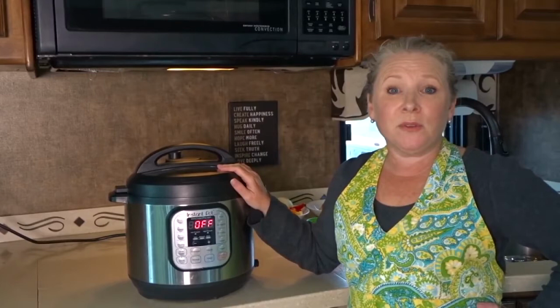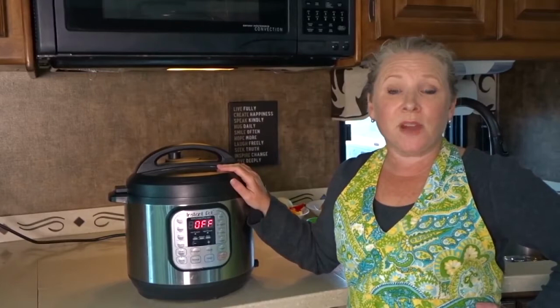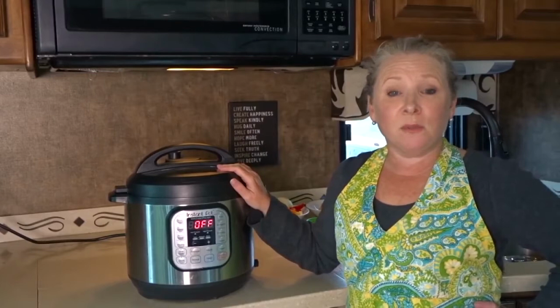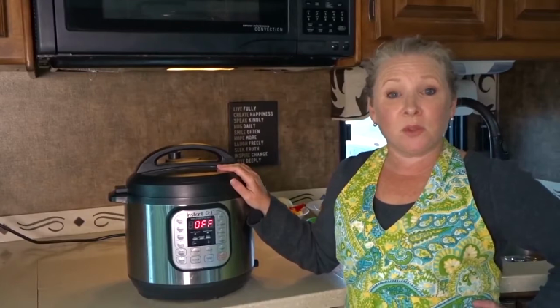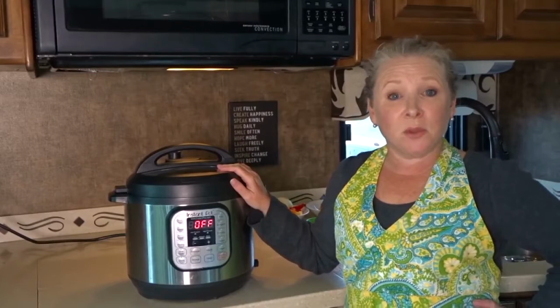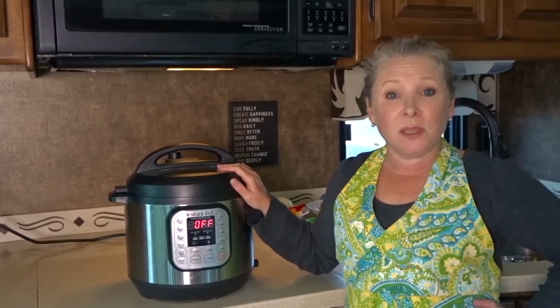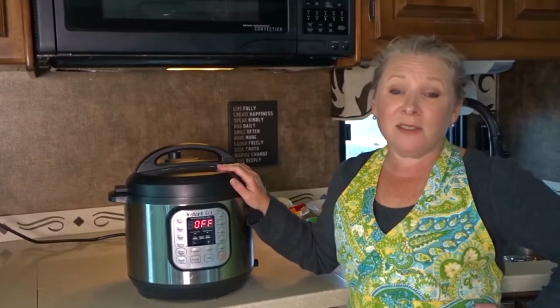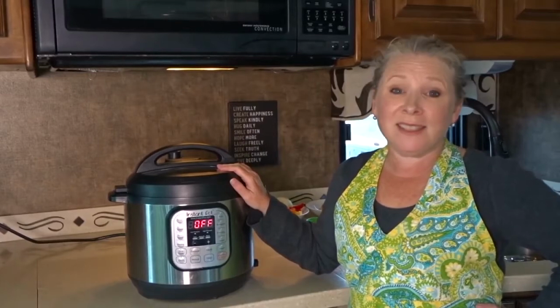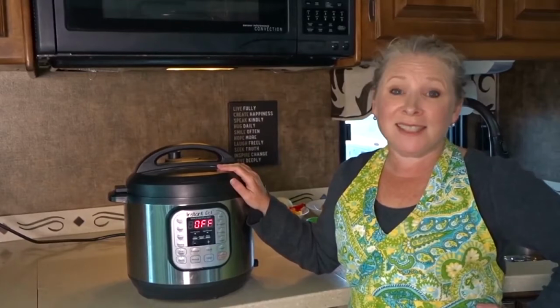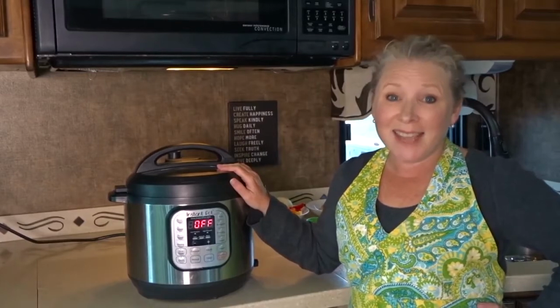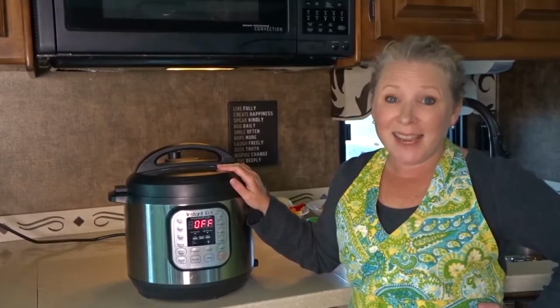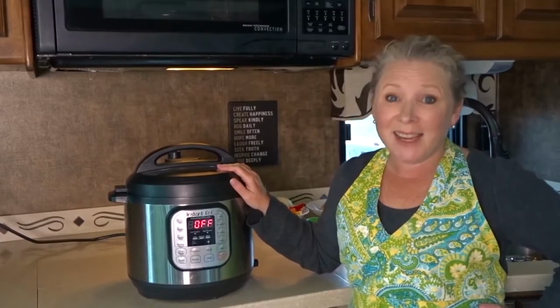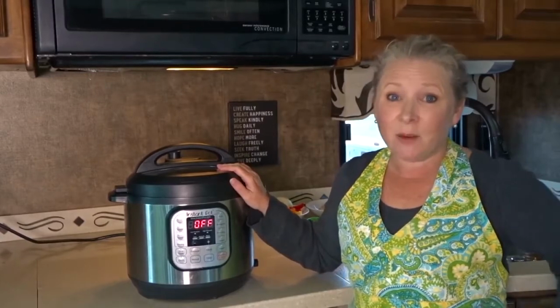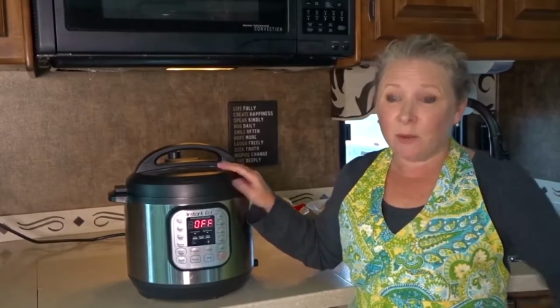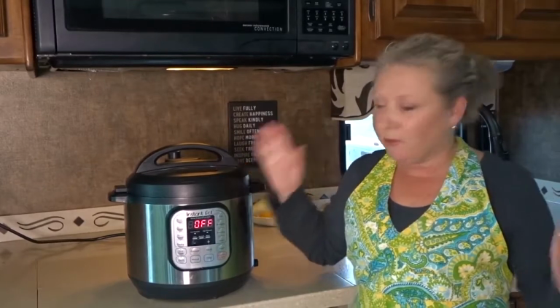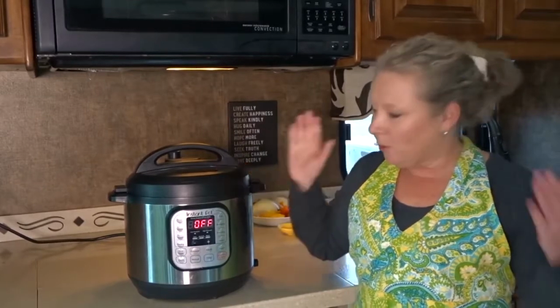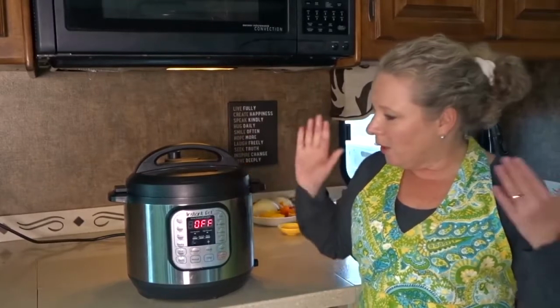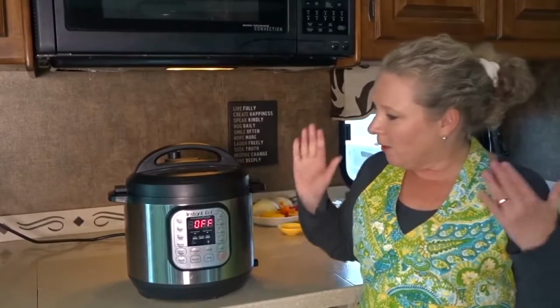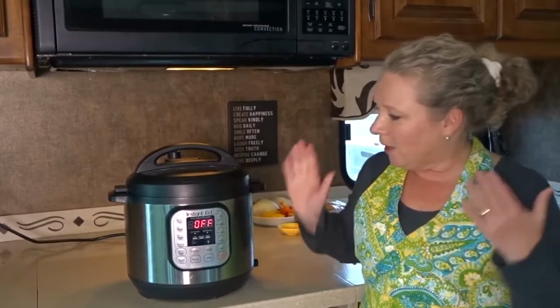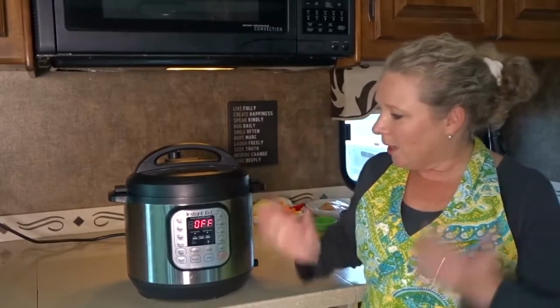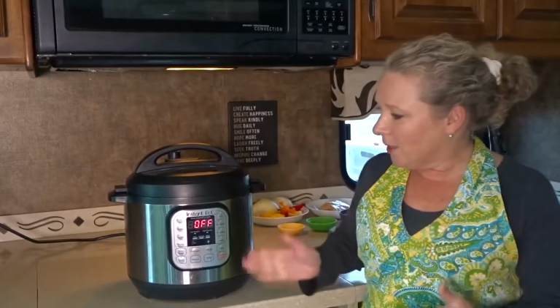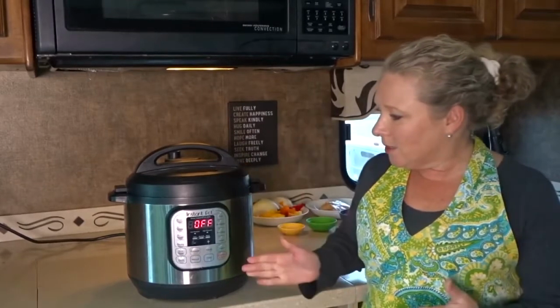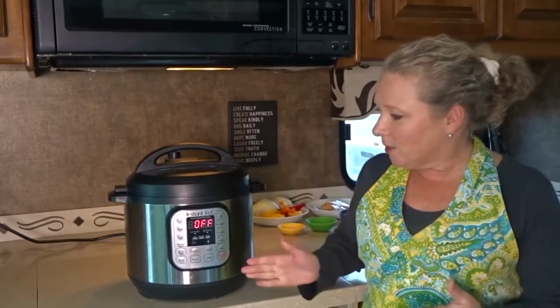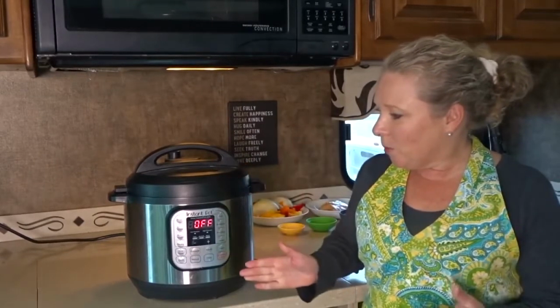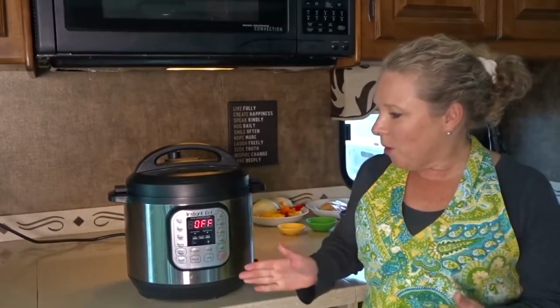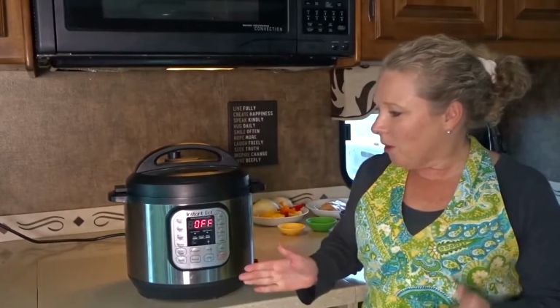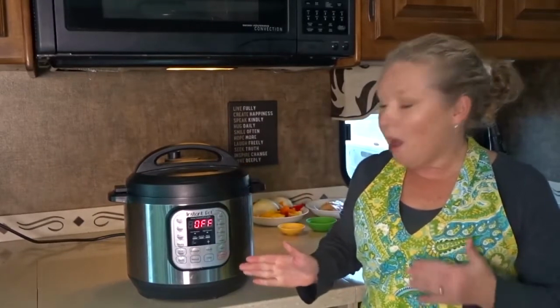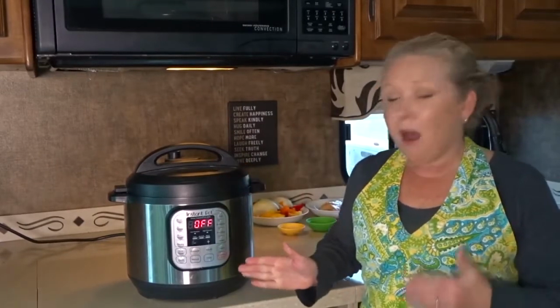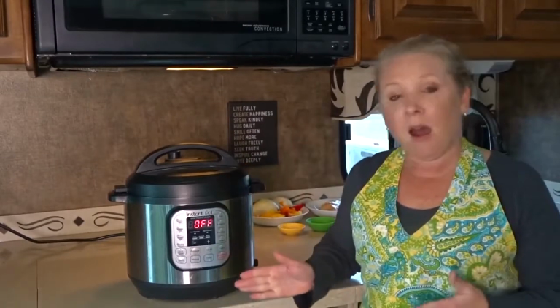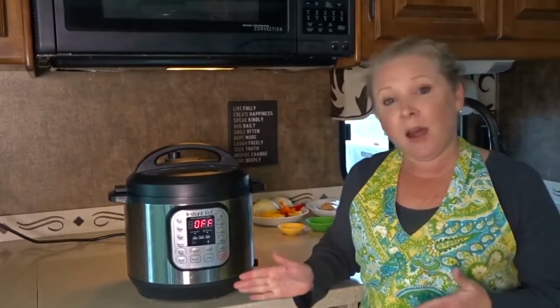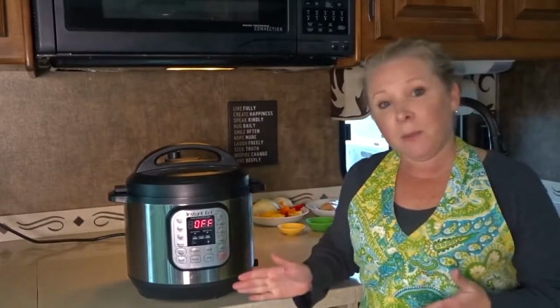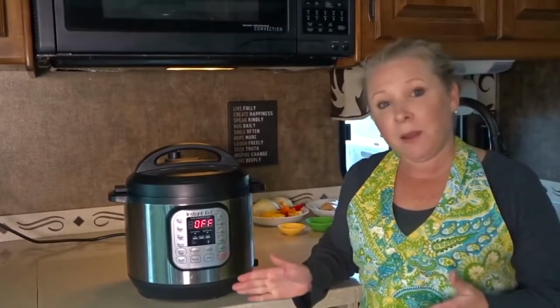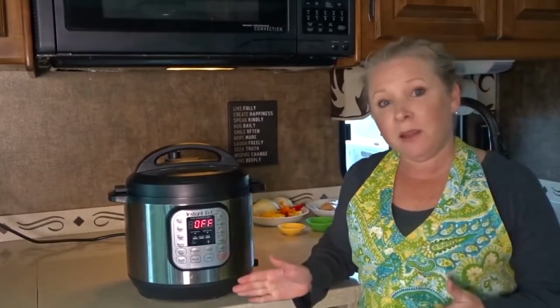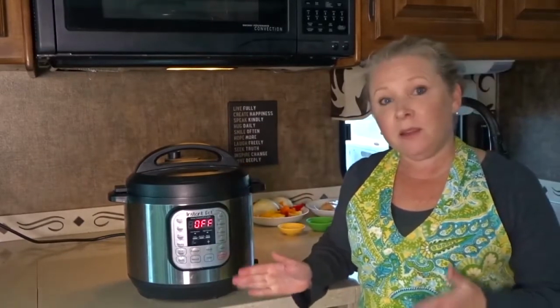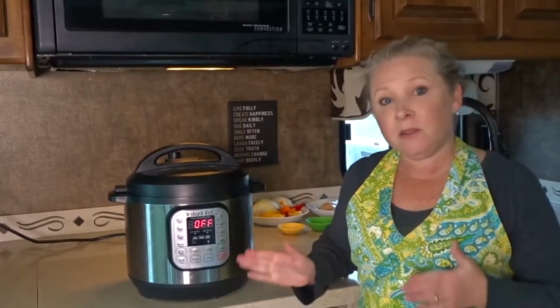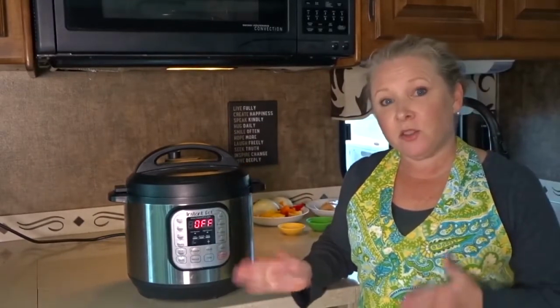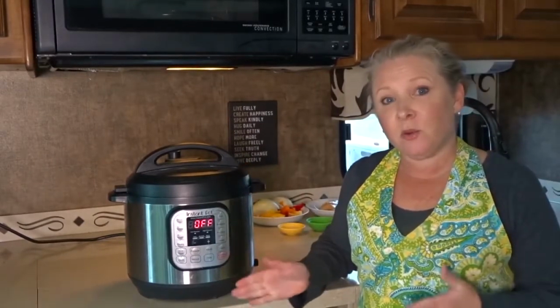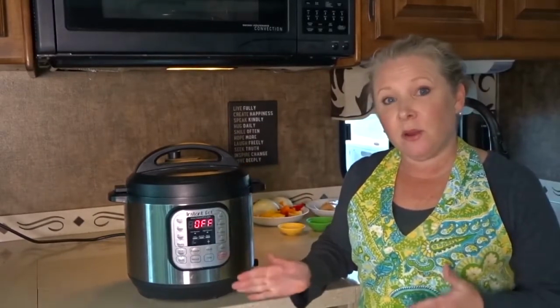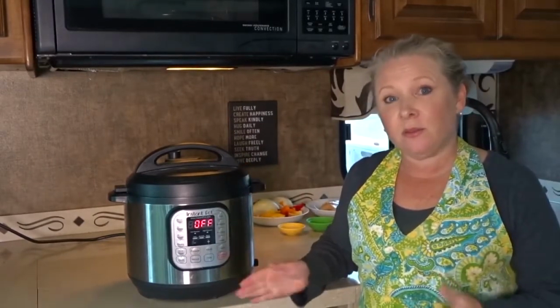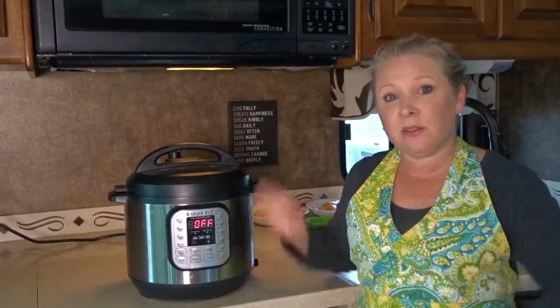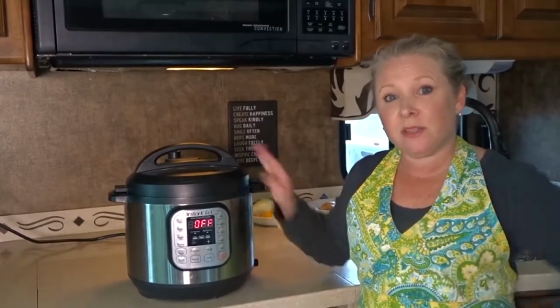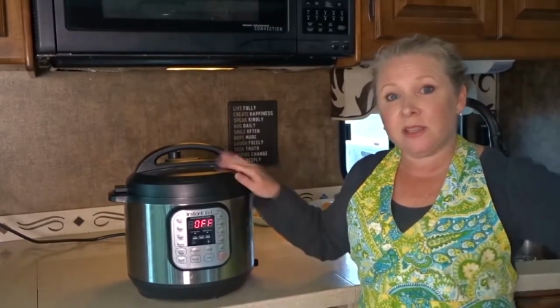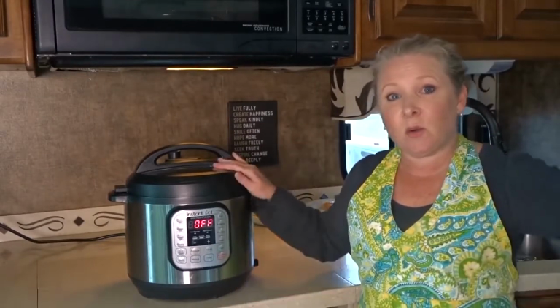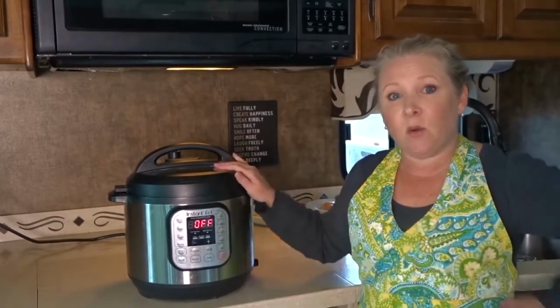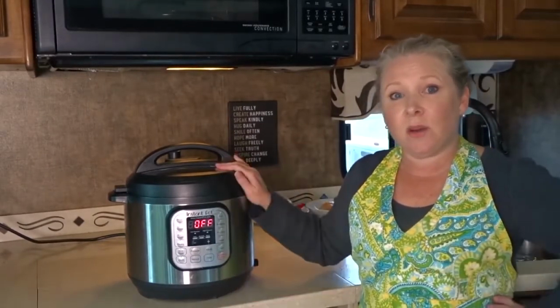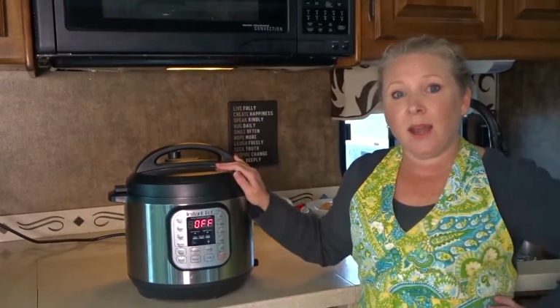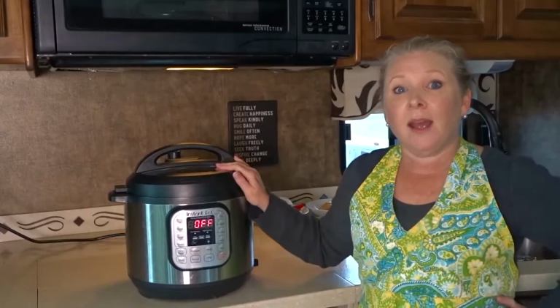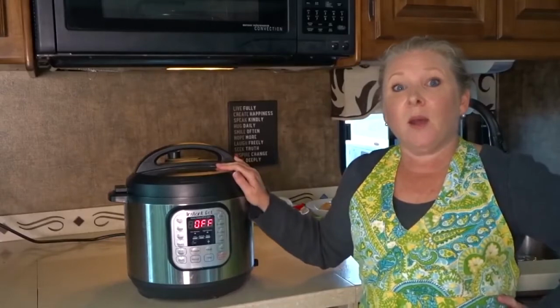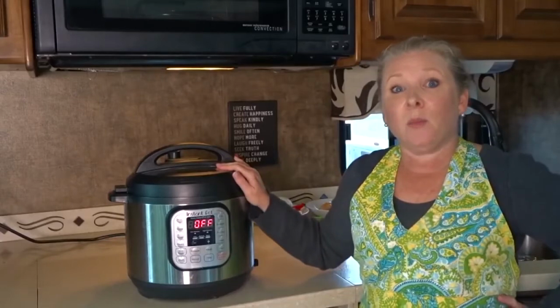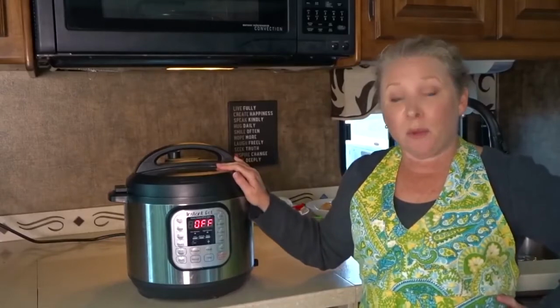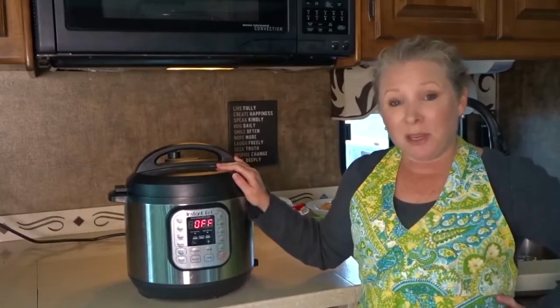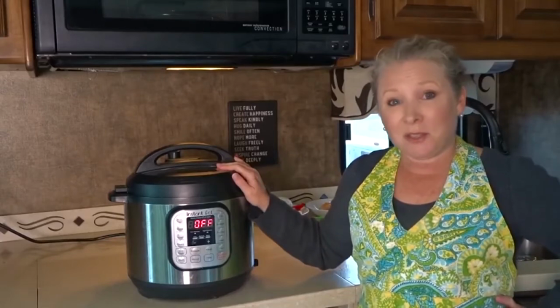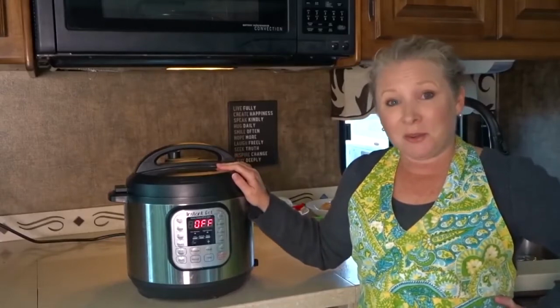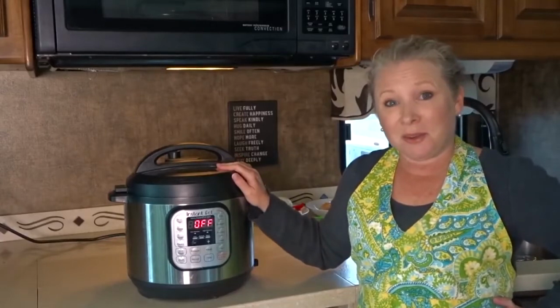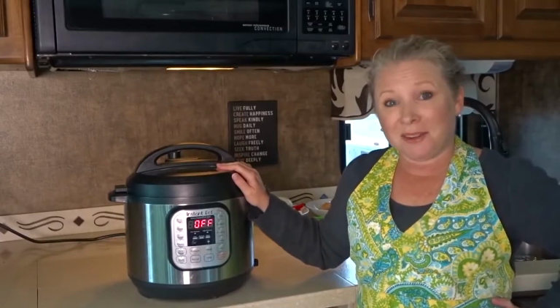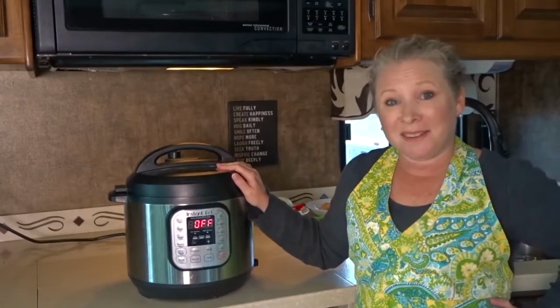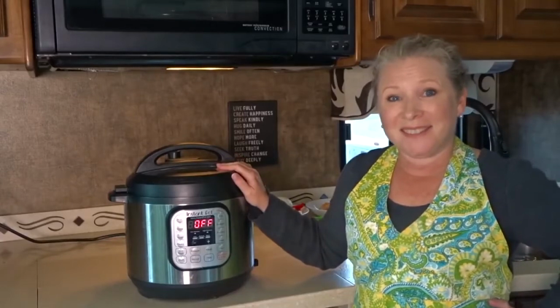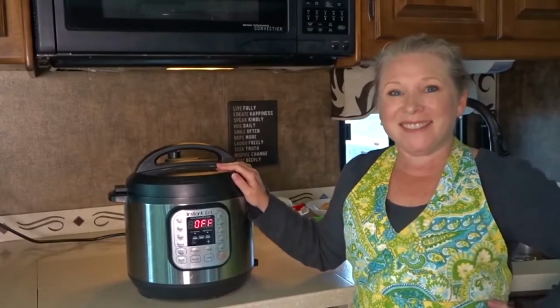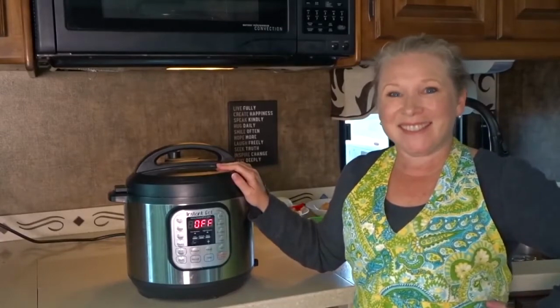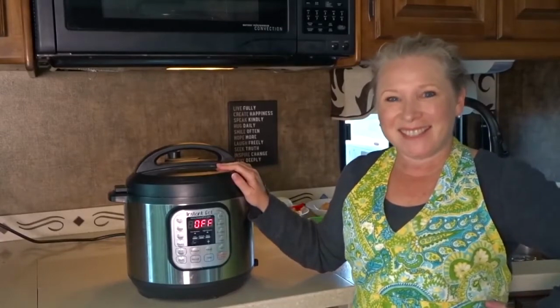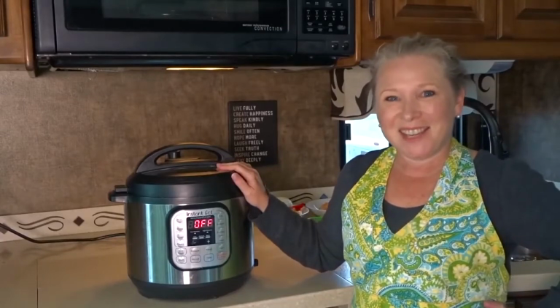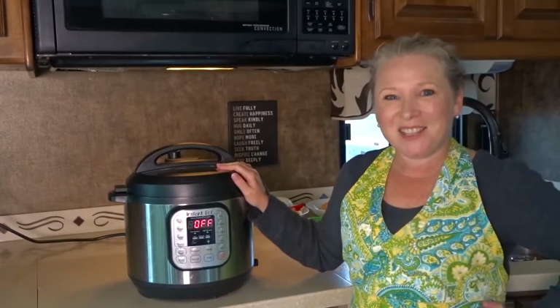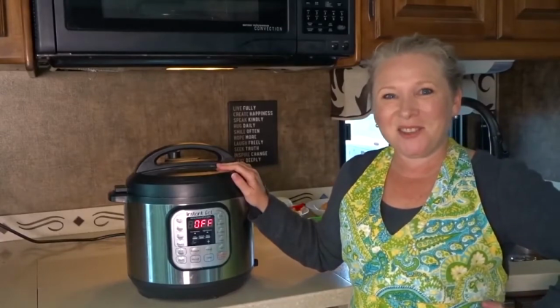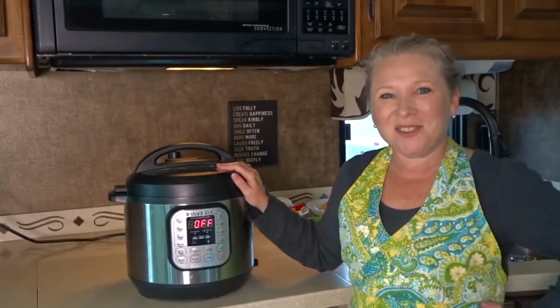I'm Julie and today I'm reviewing the Instant Pot IP Duo 6-Quart Pressure Cooker. Stay tuned.